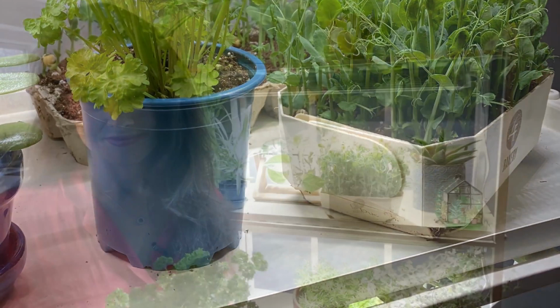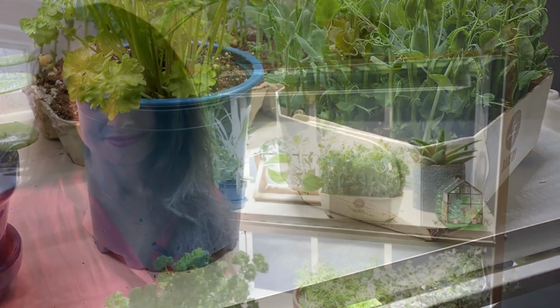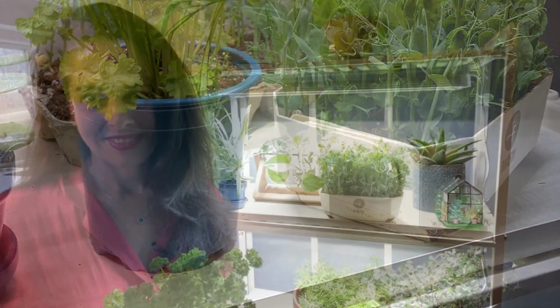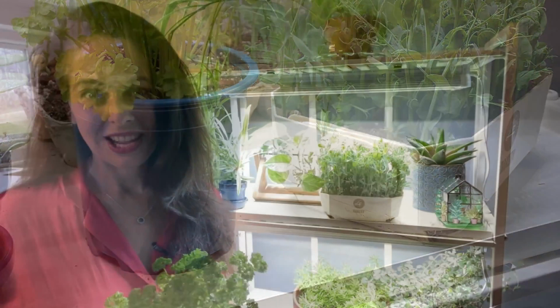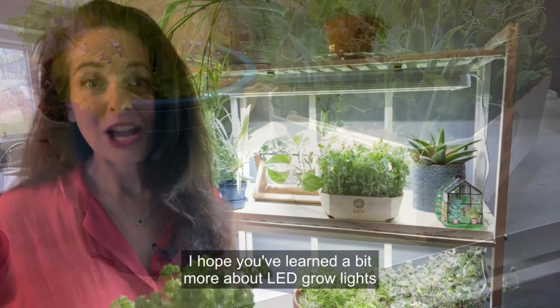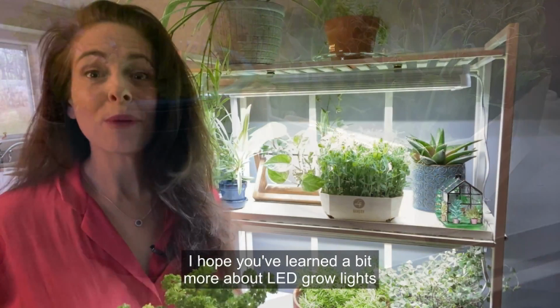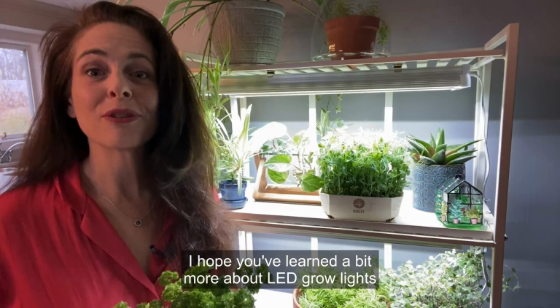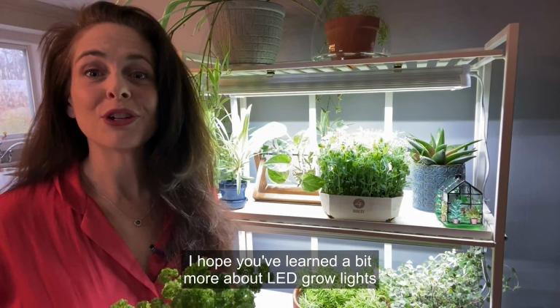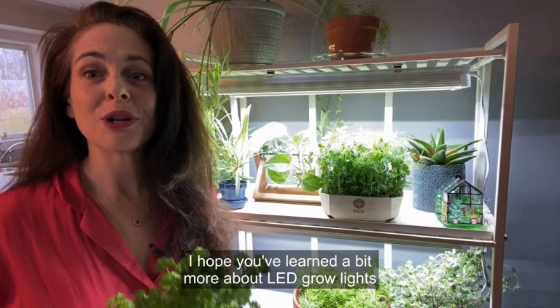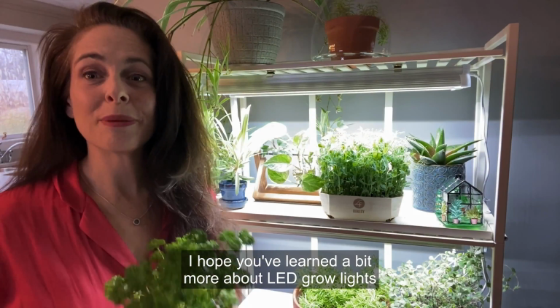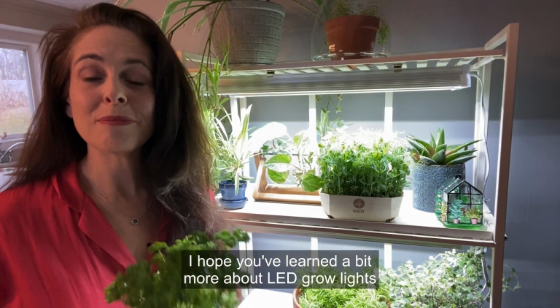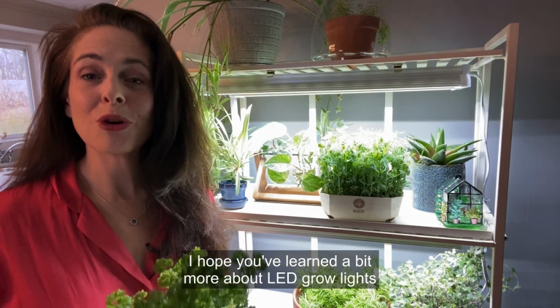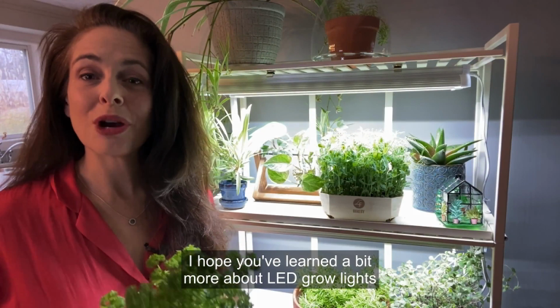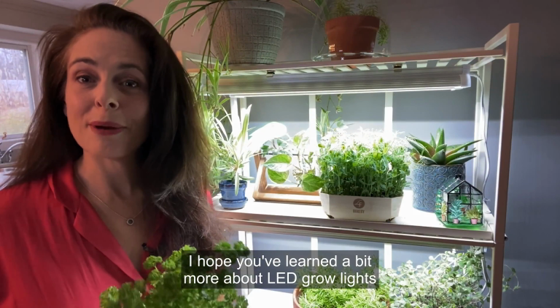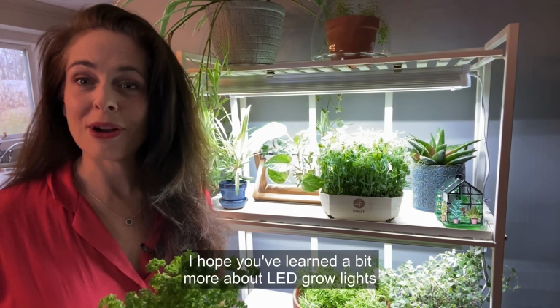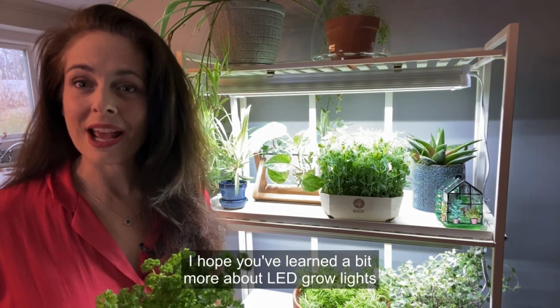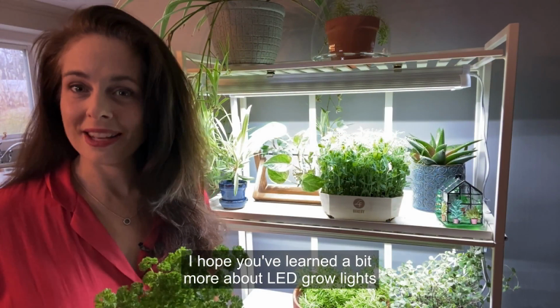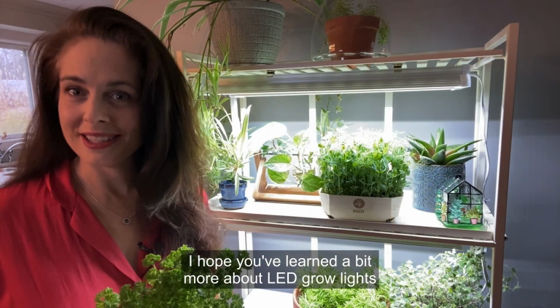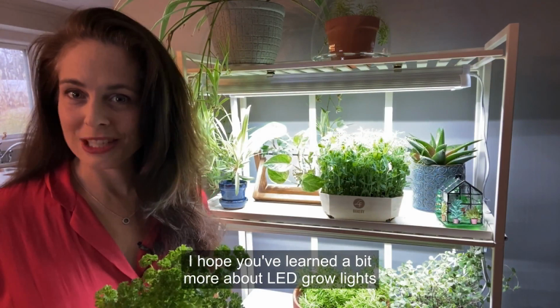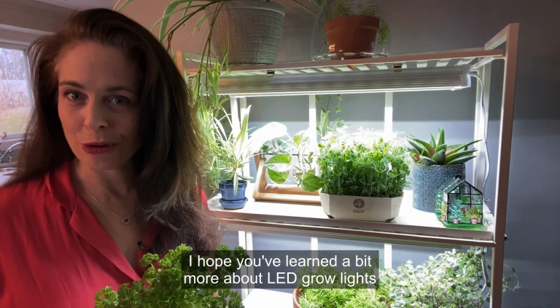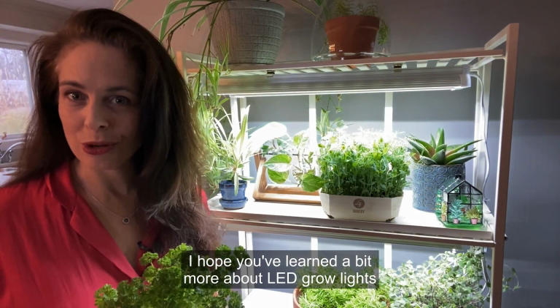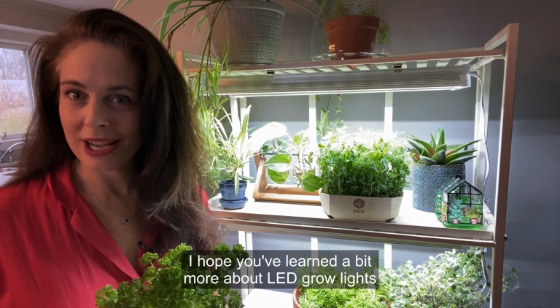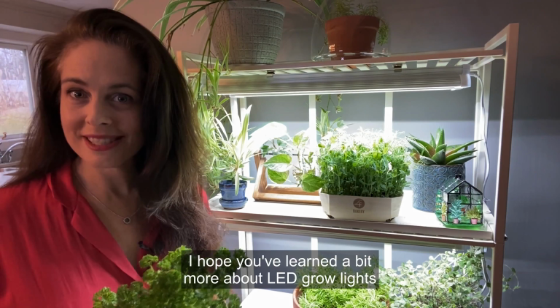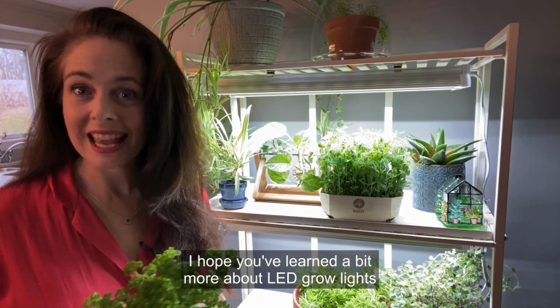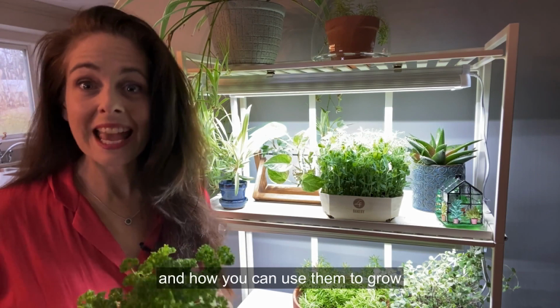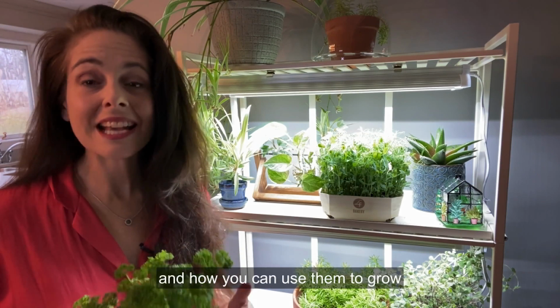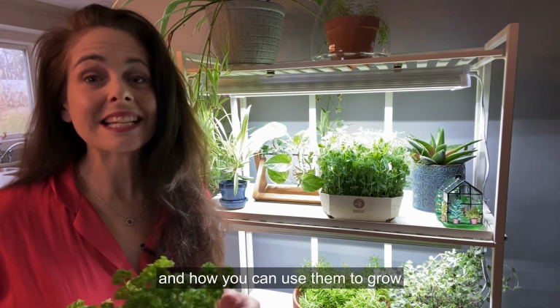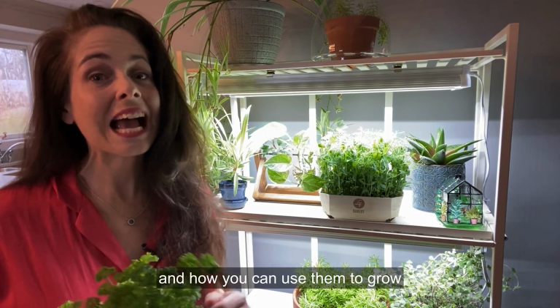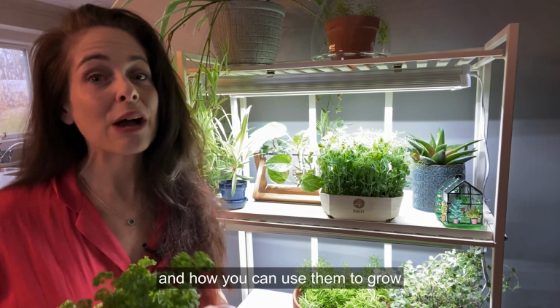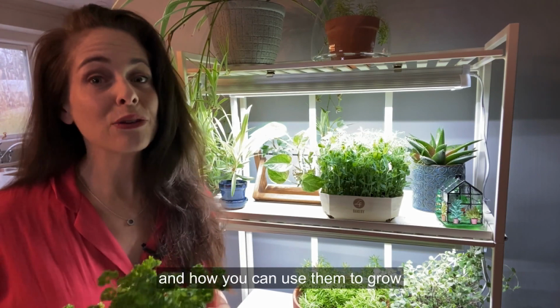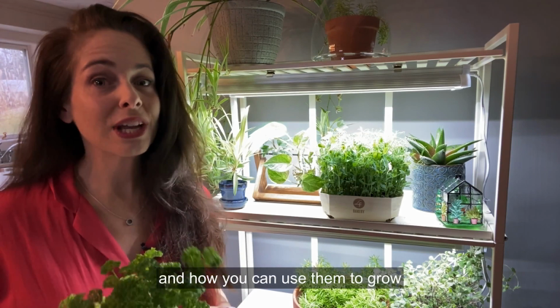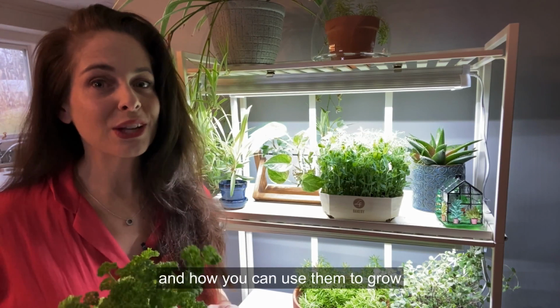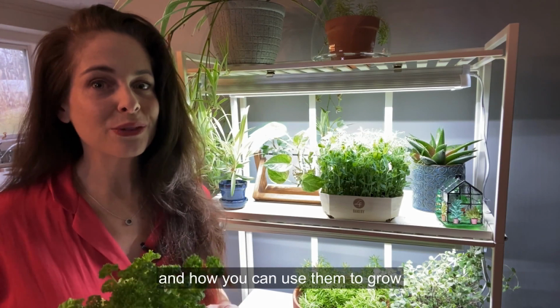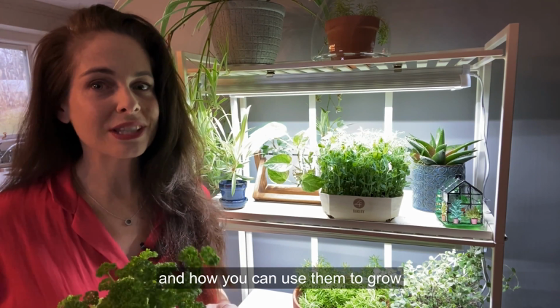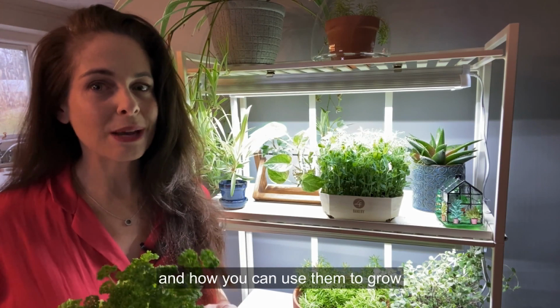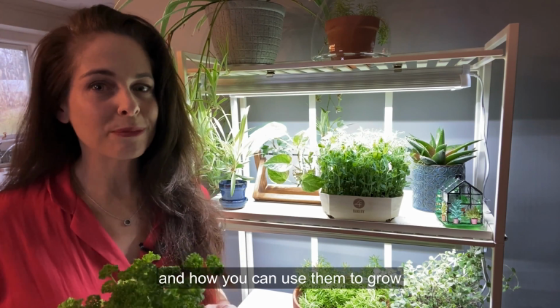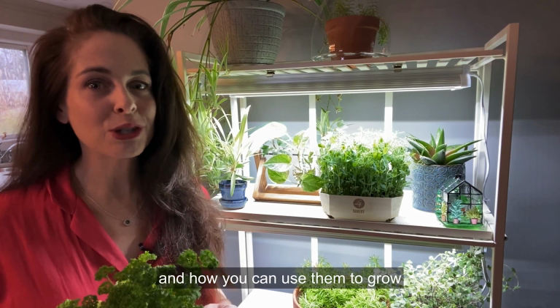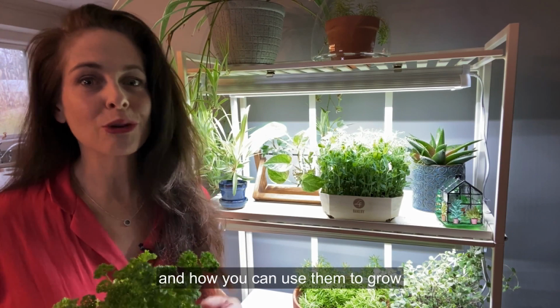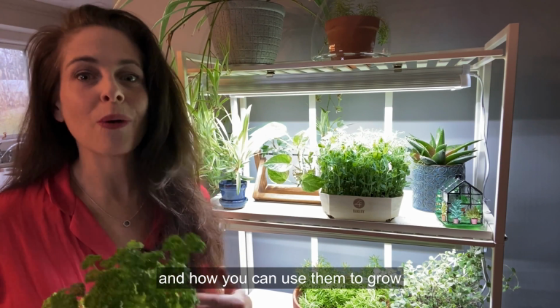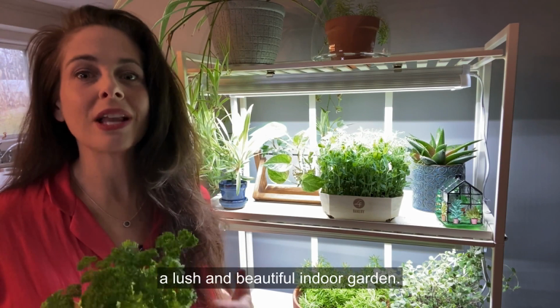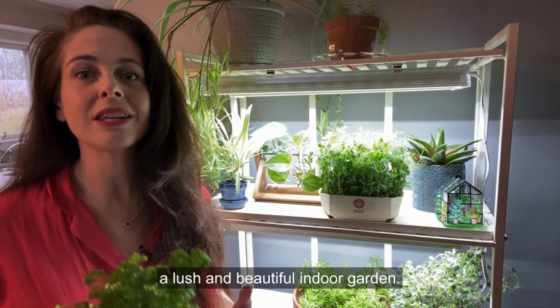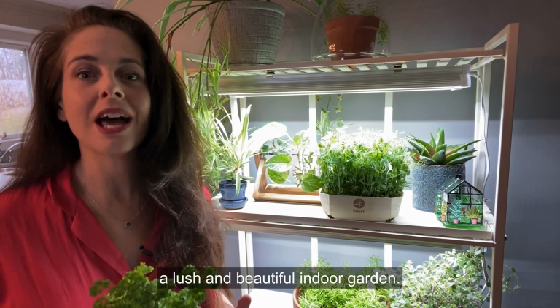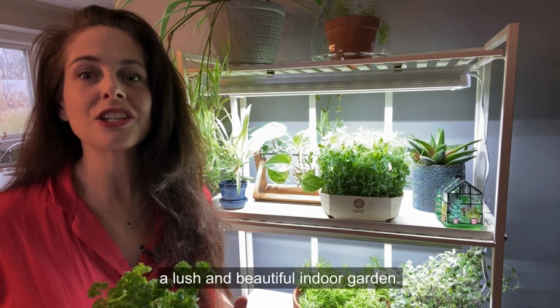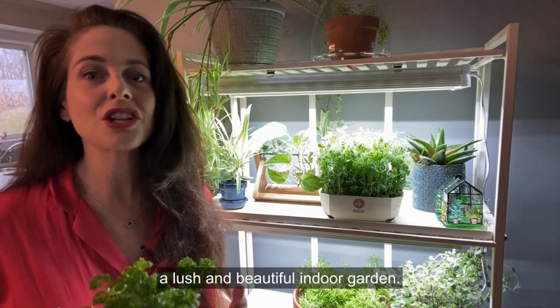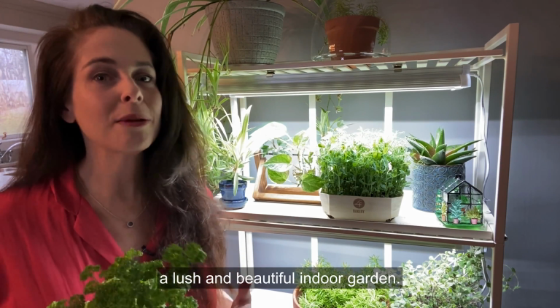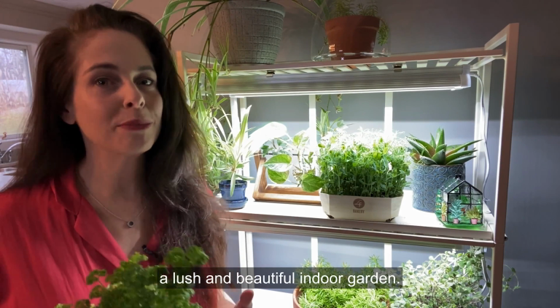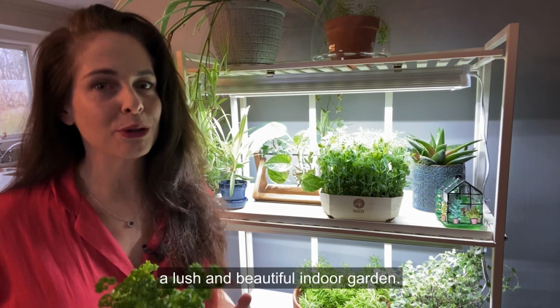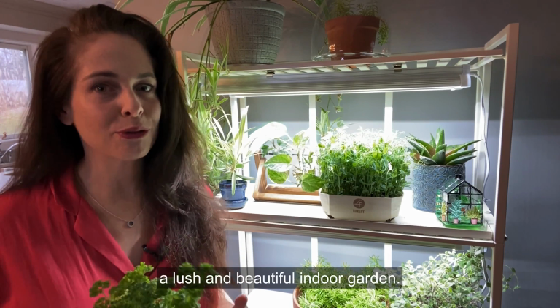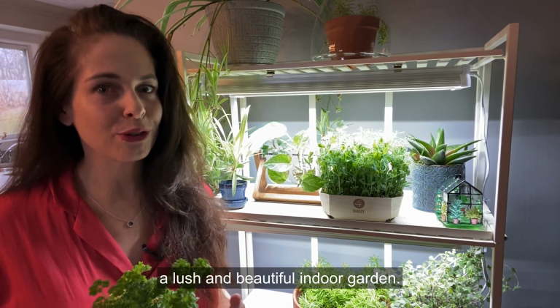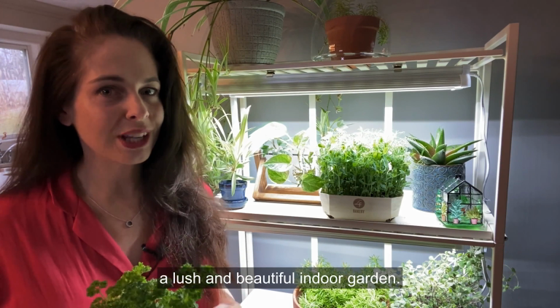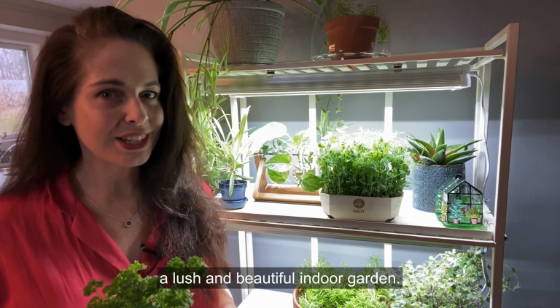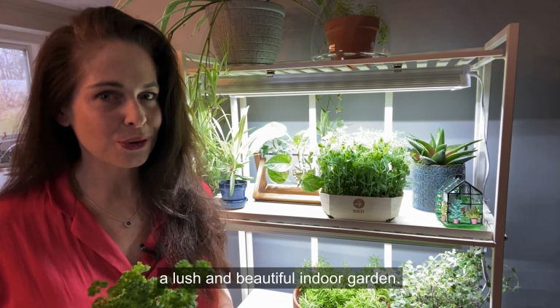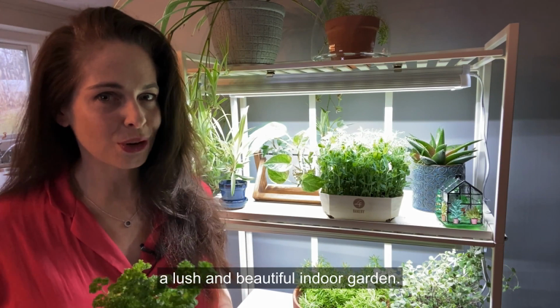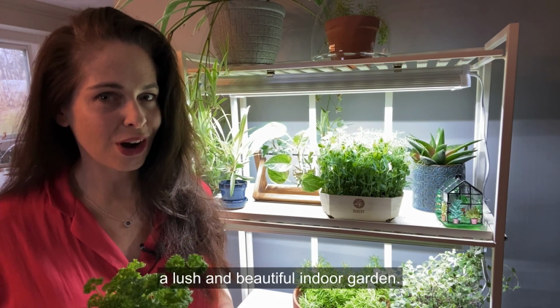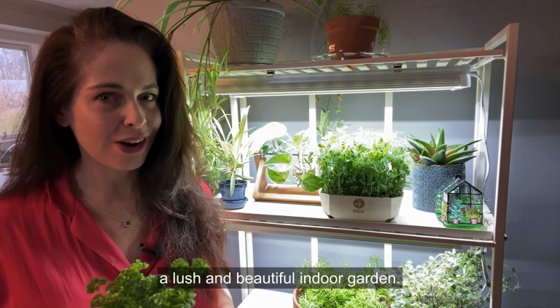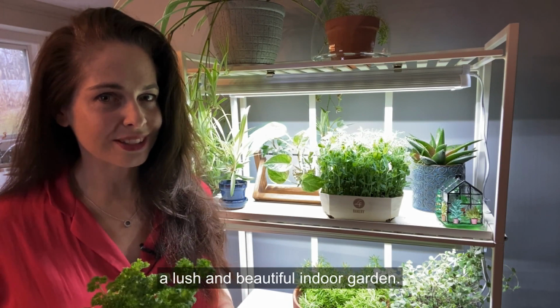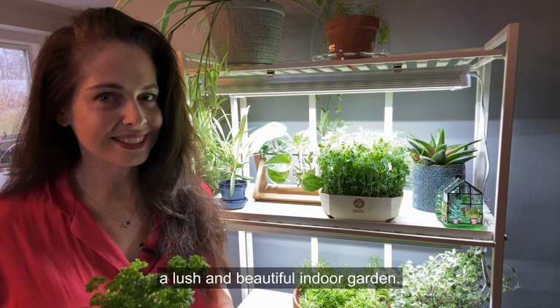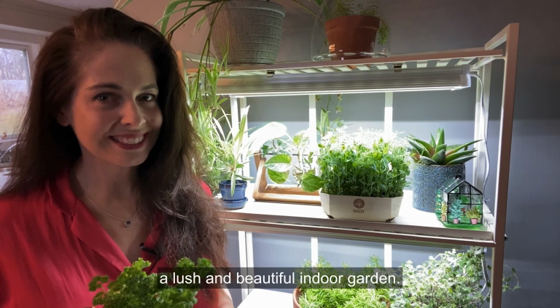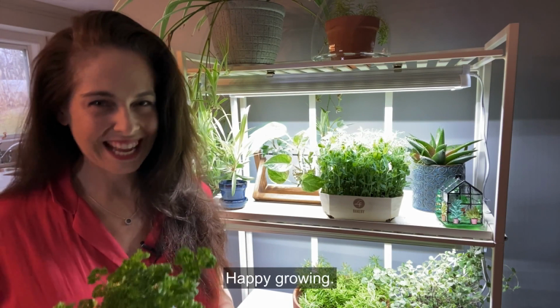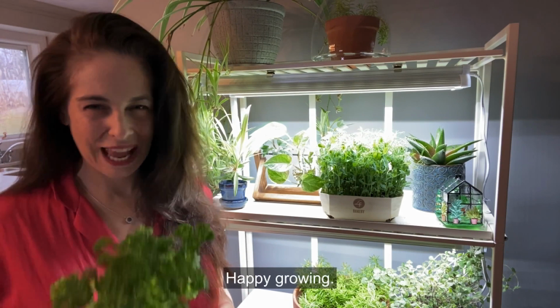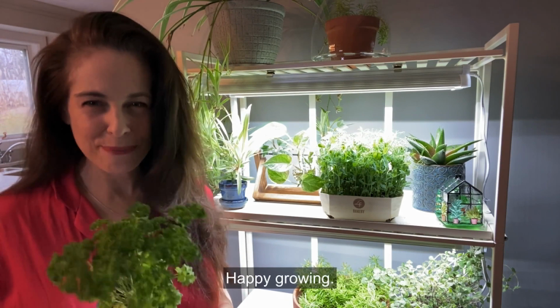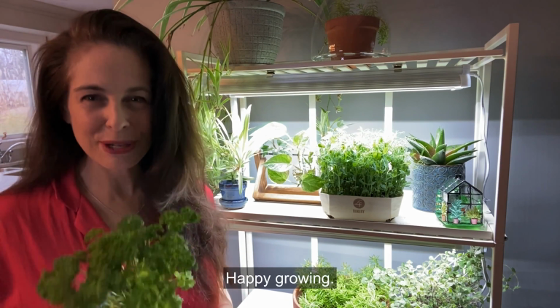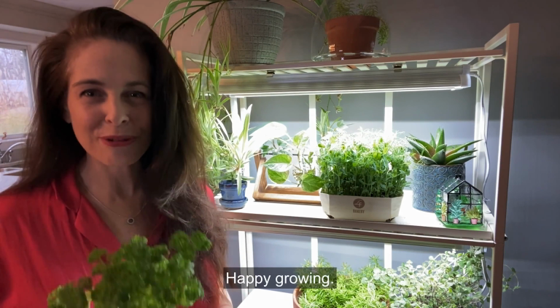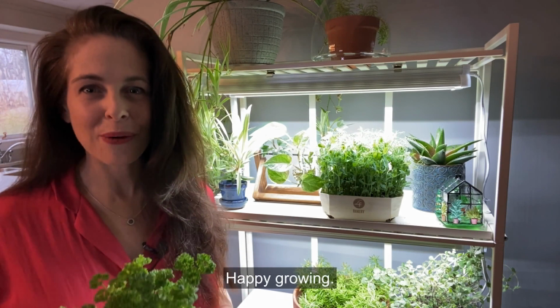I hope you've learned a bit more about LED grow lights and how you can use them to grow a lush and beautiful indoor garden. Happy growing!